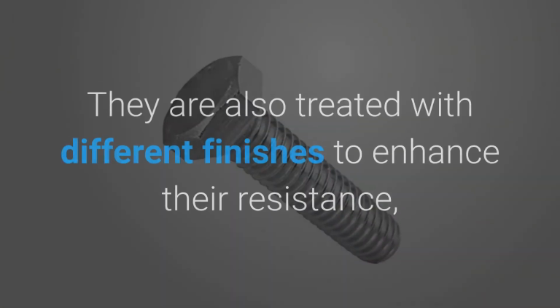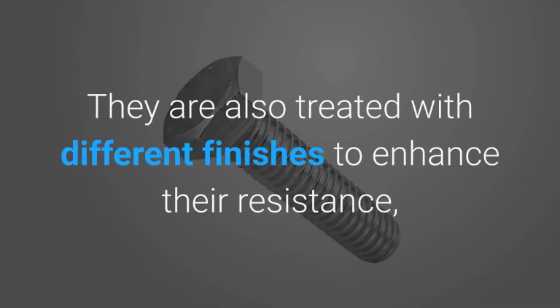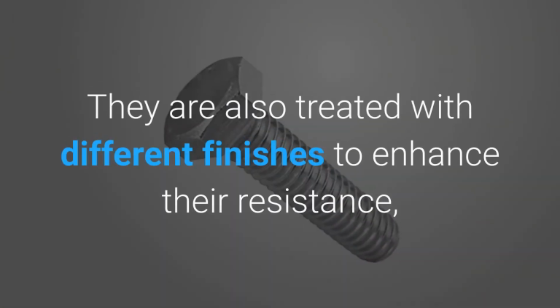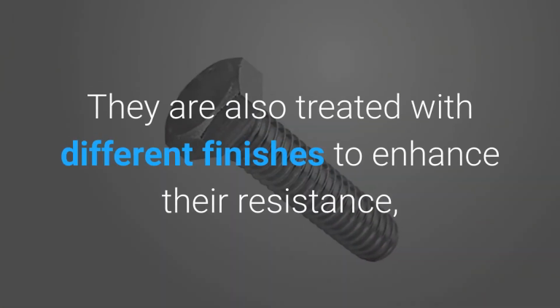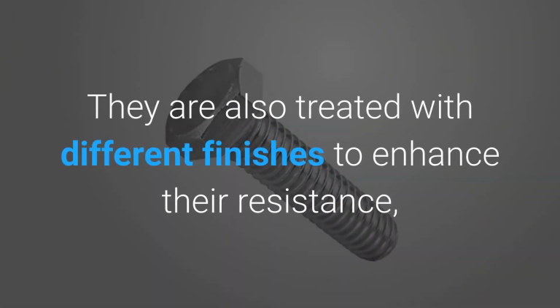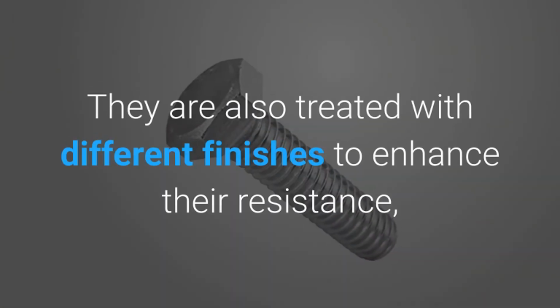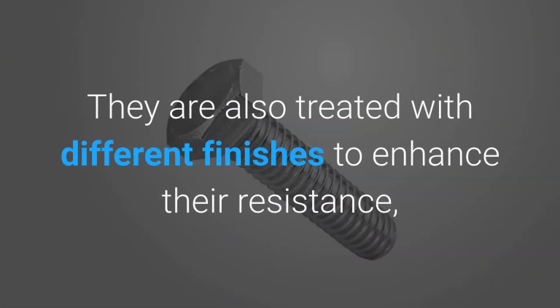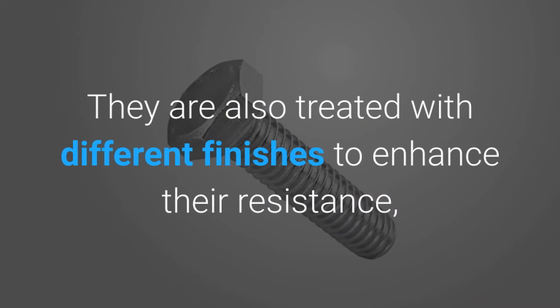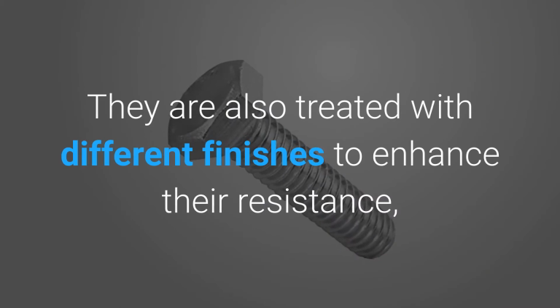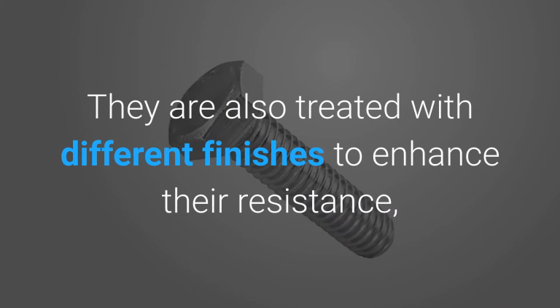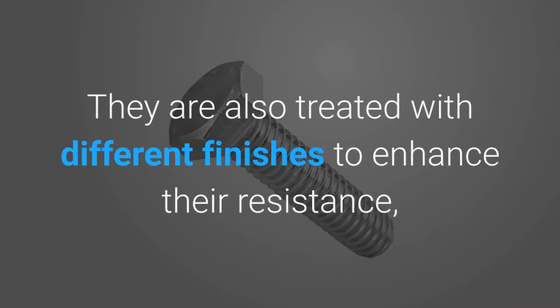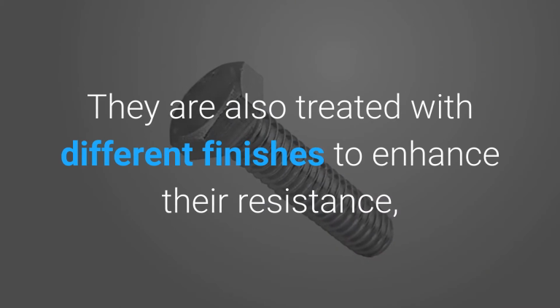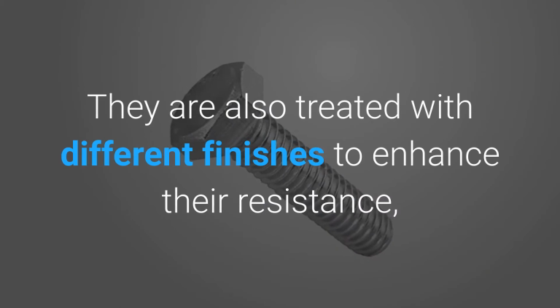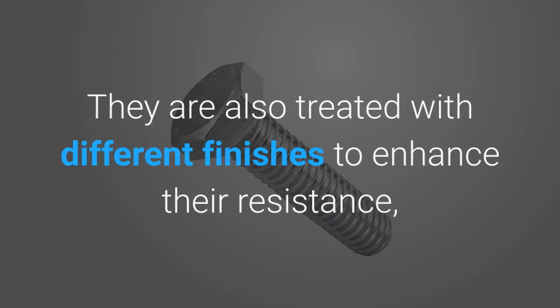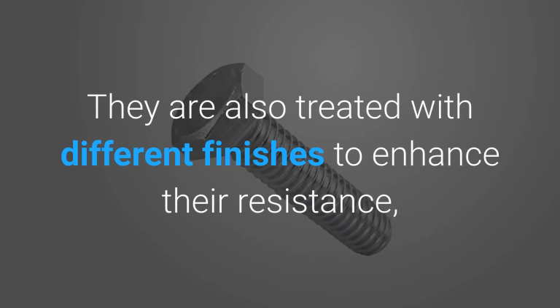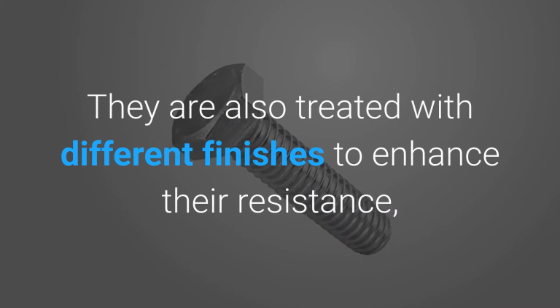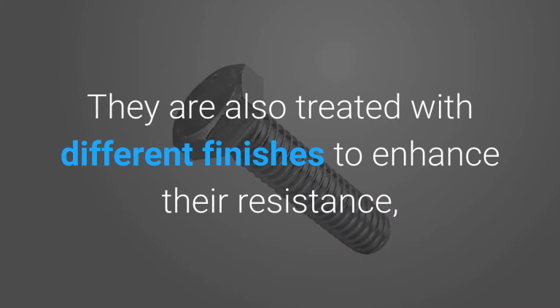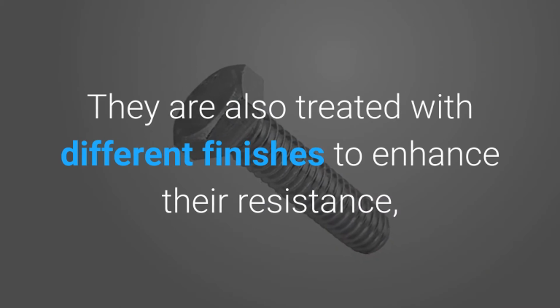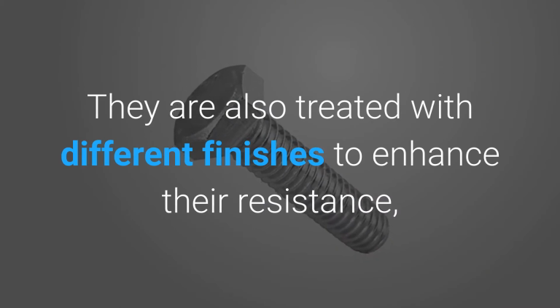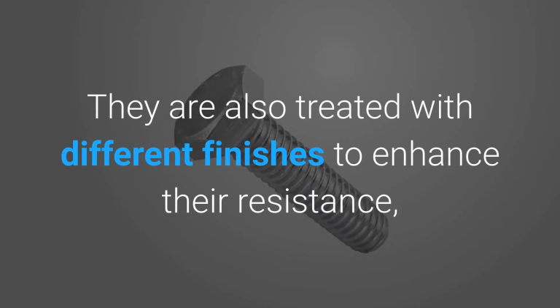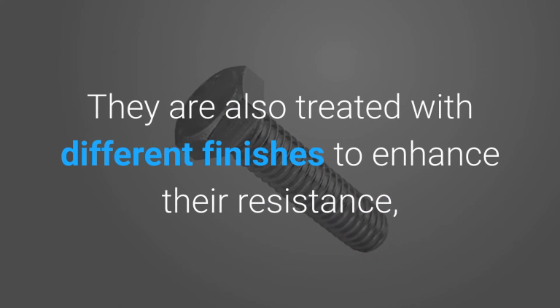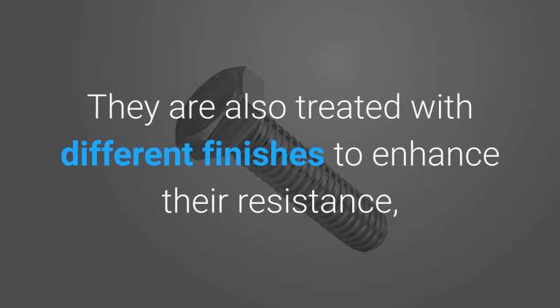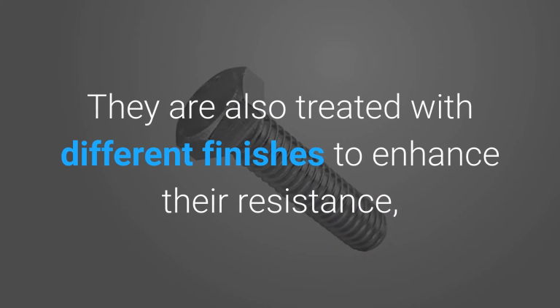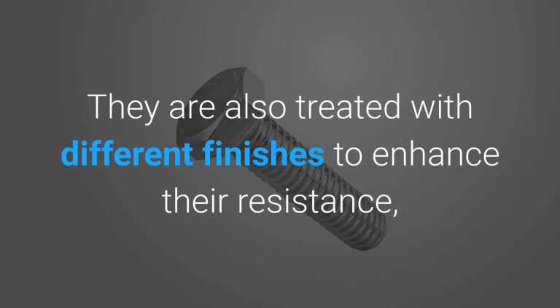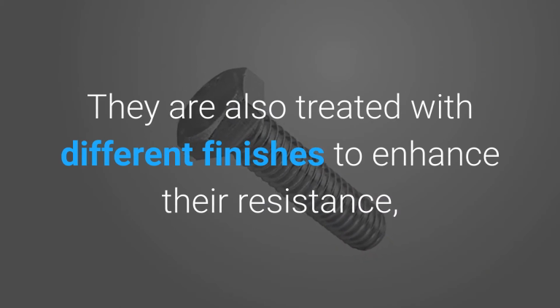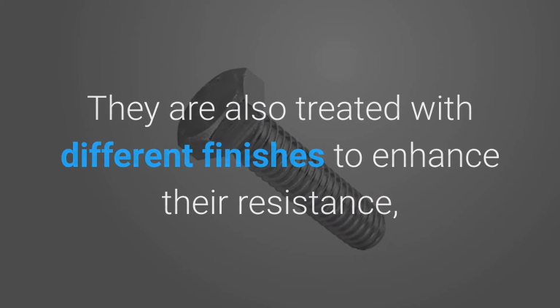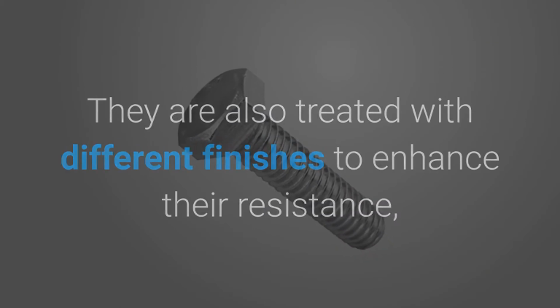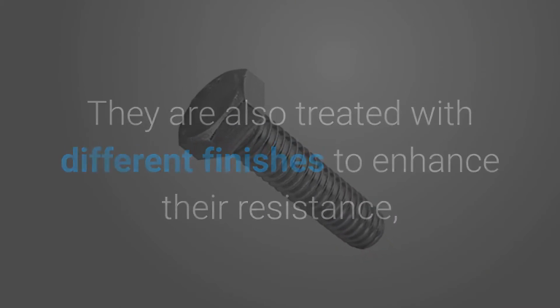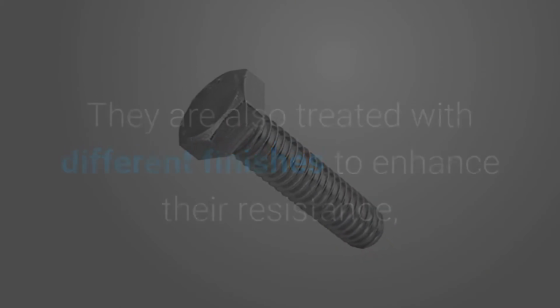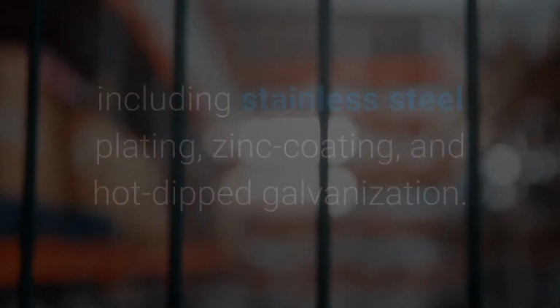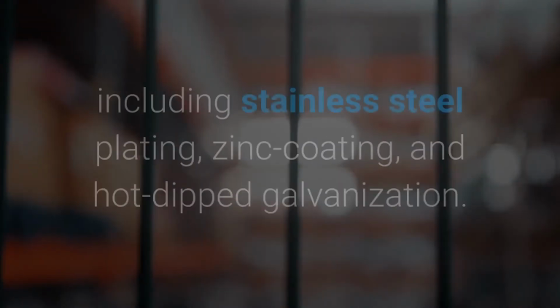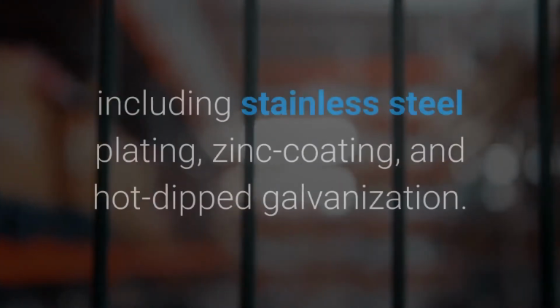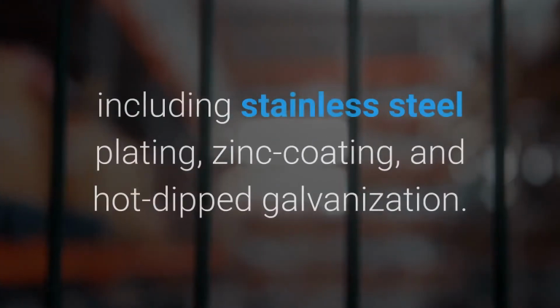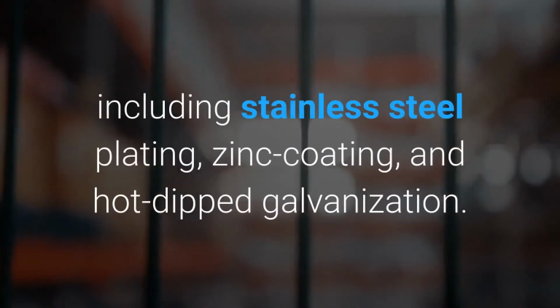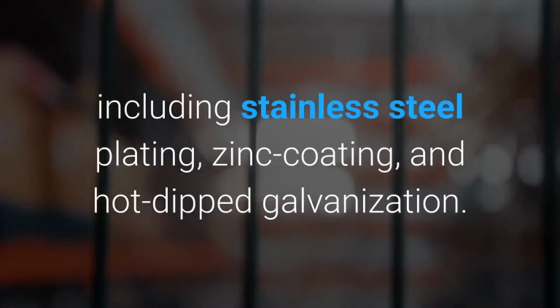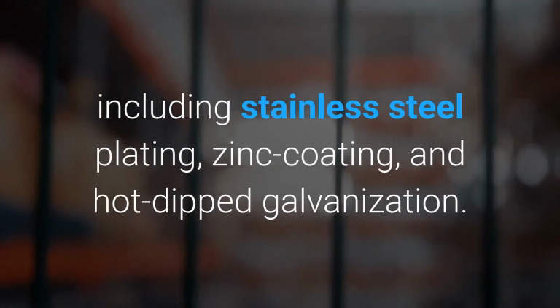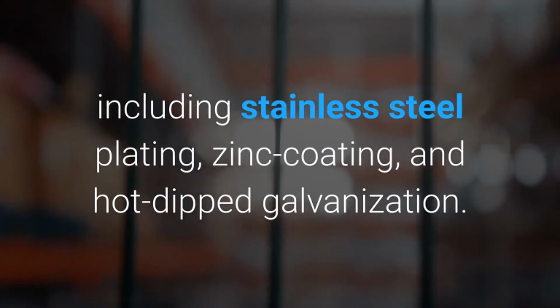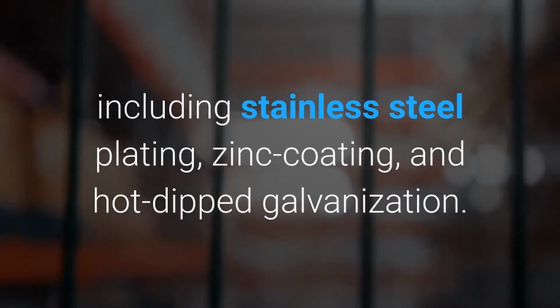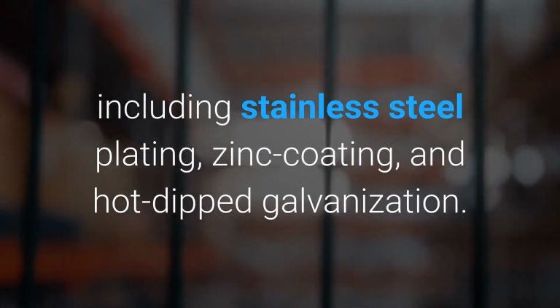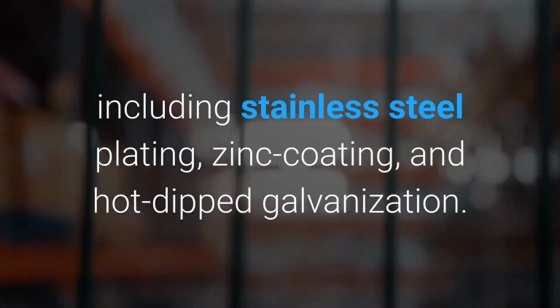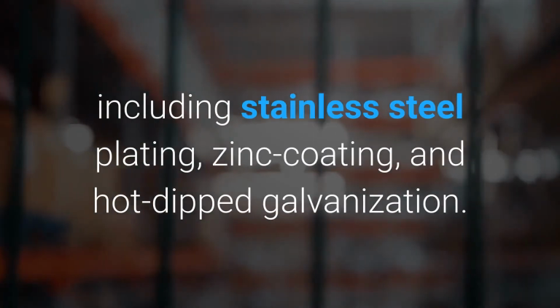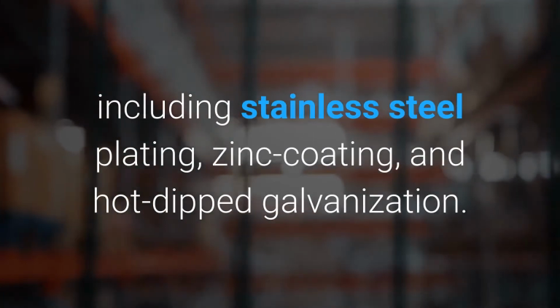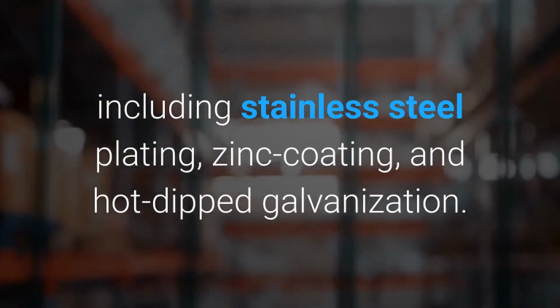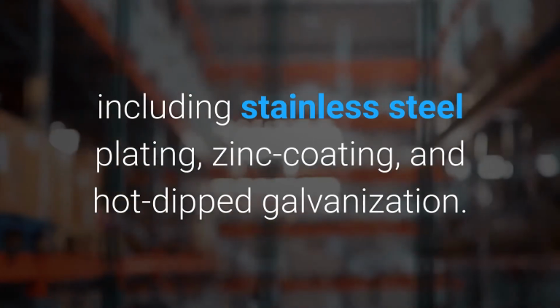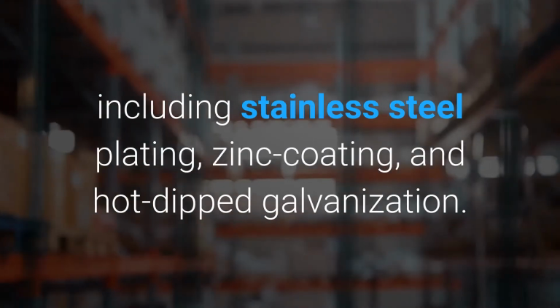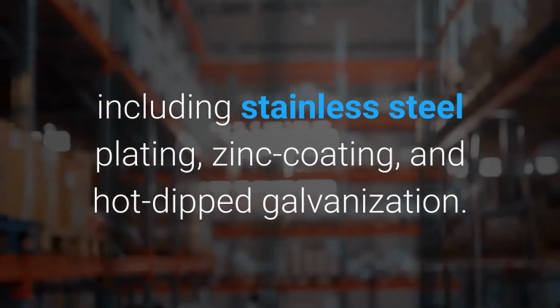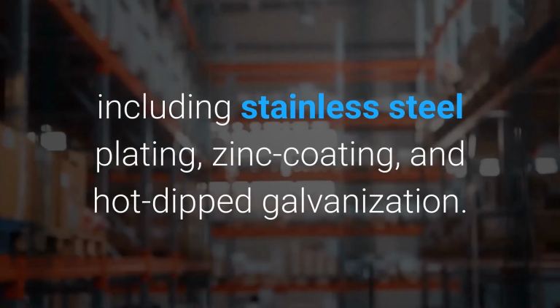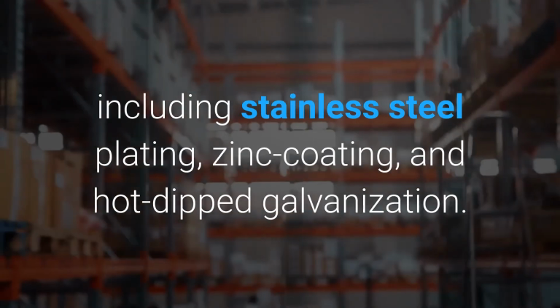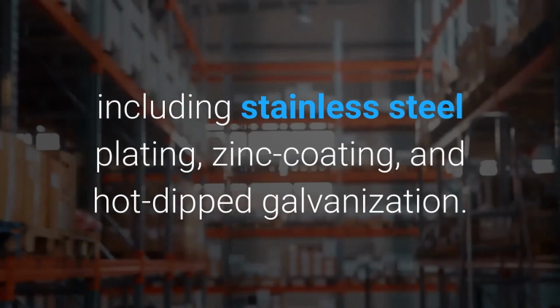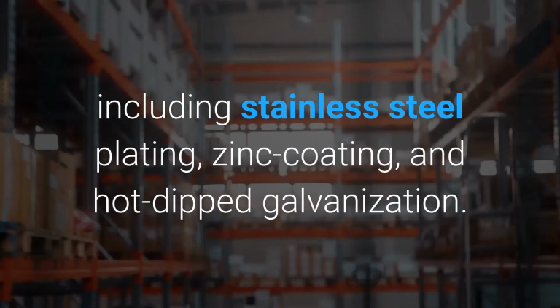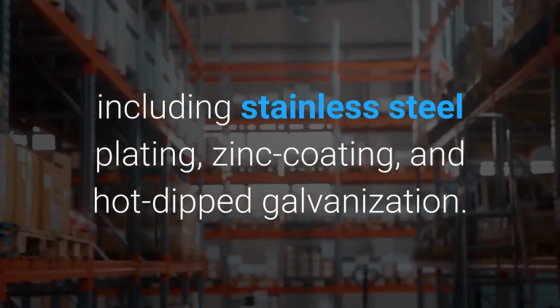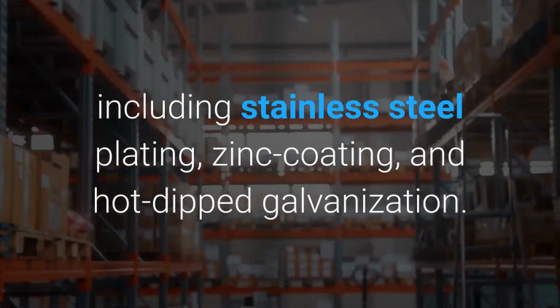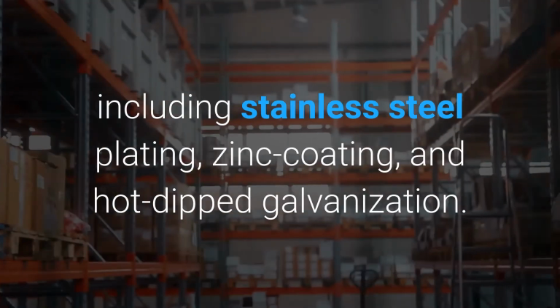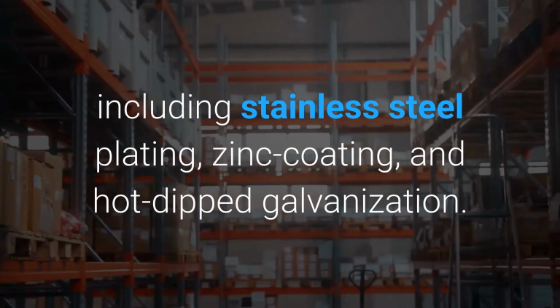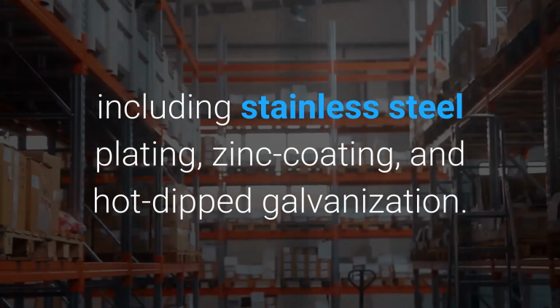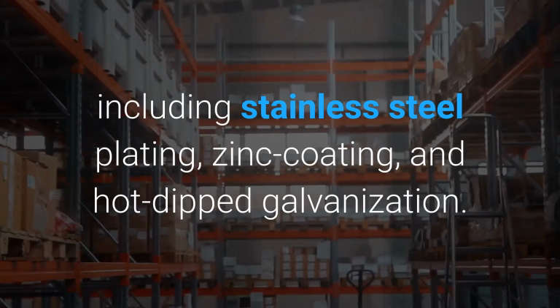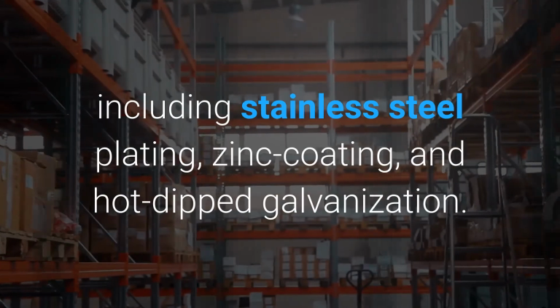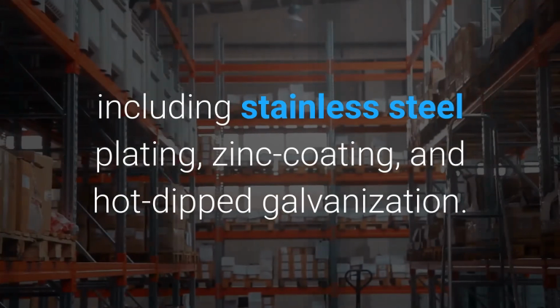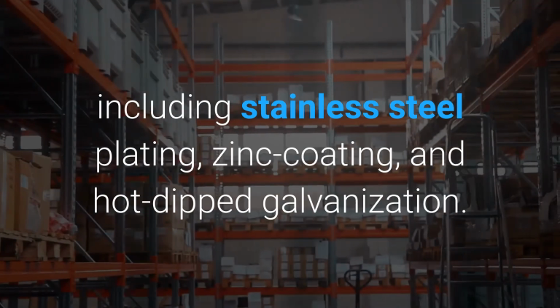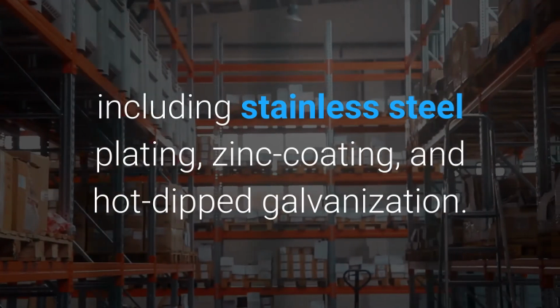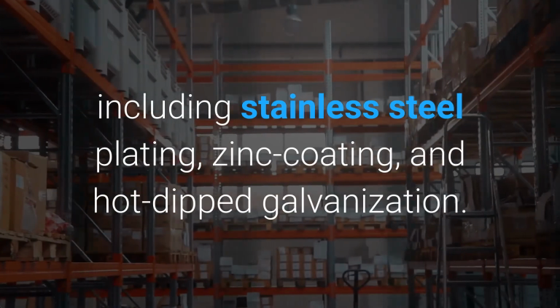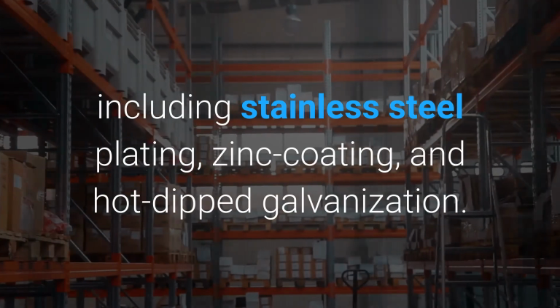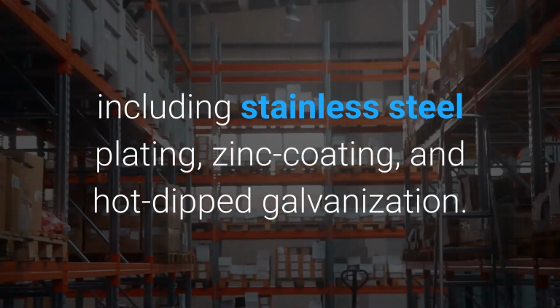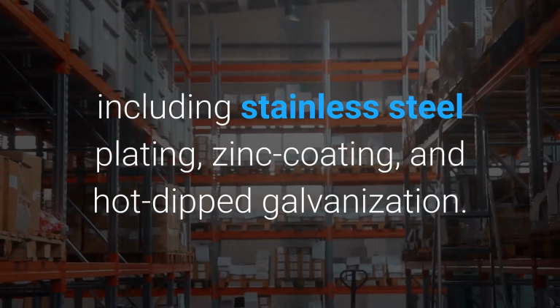They are also treated with different finishes to enhance their resistance, including stainless steel plating, zinc coating, and hot dipped galvanization.